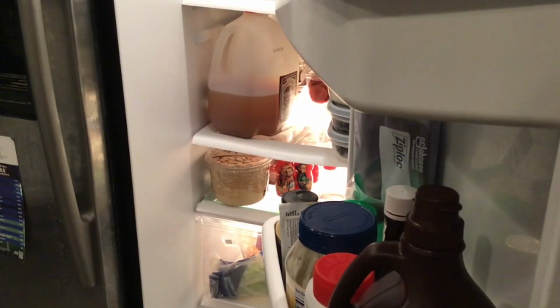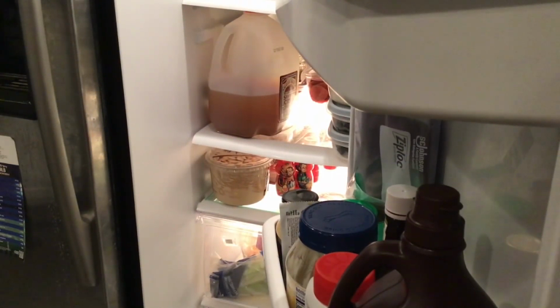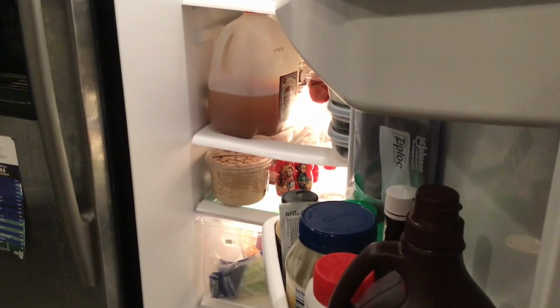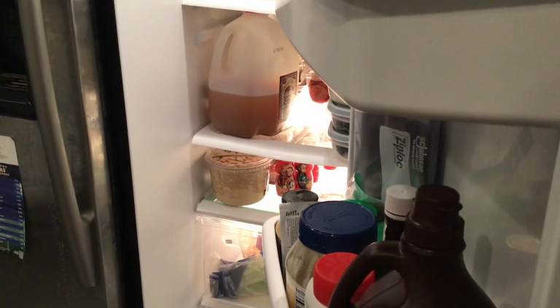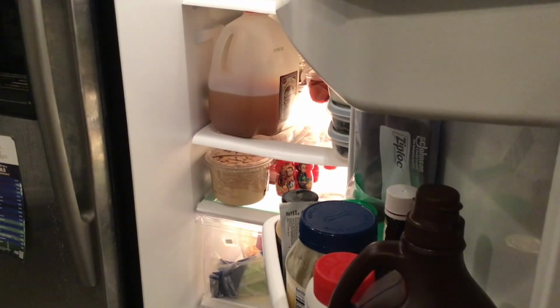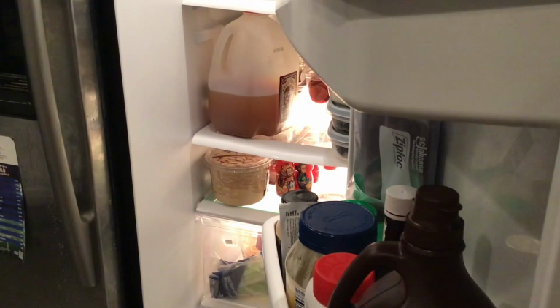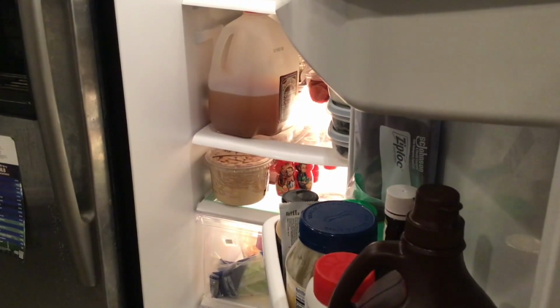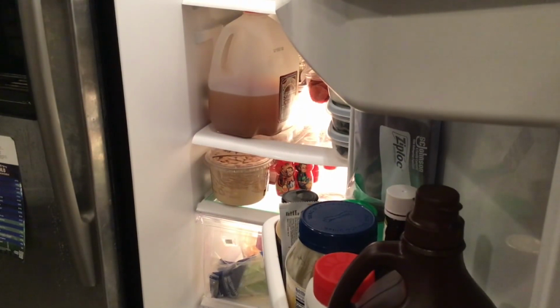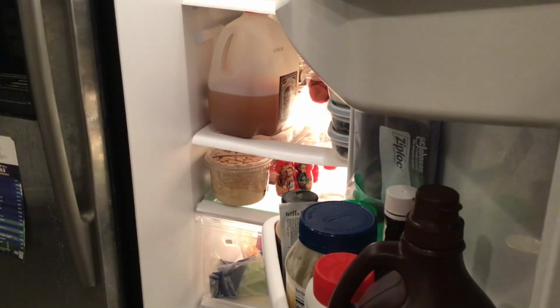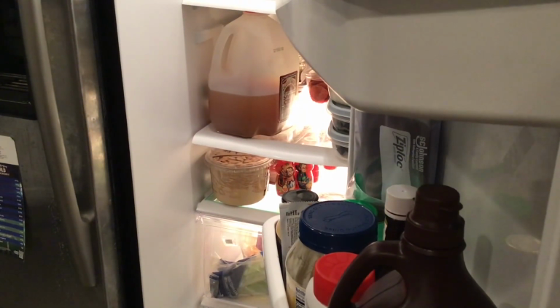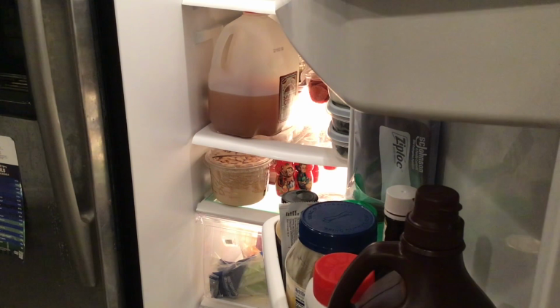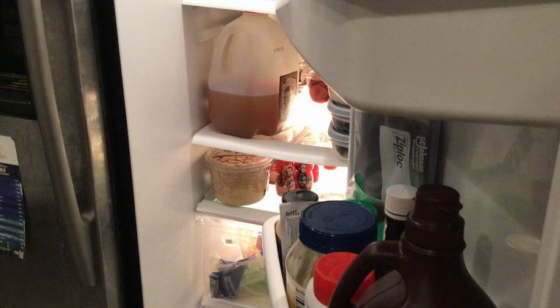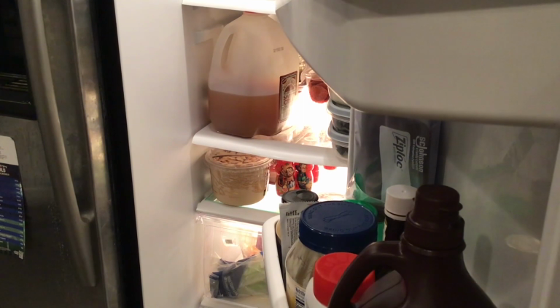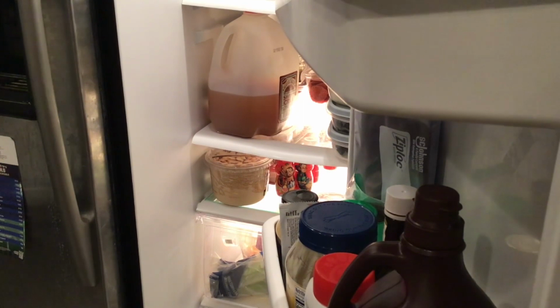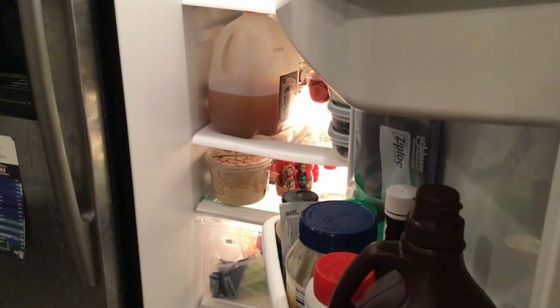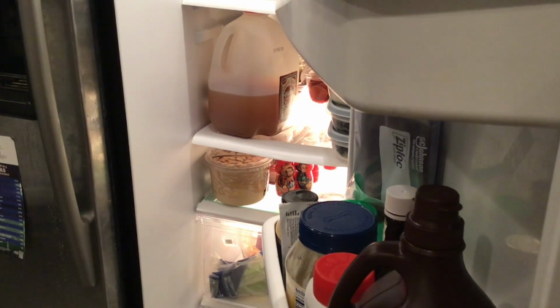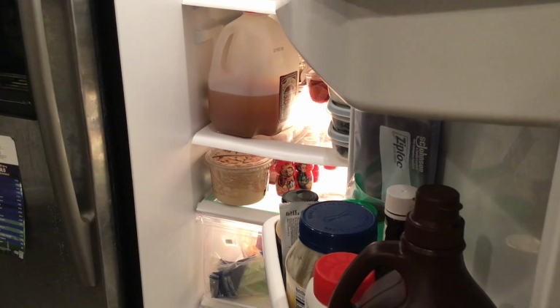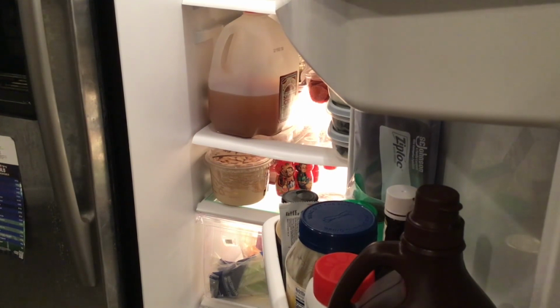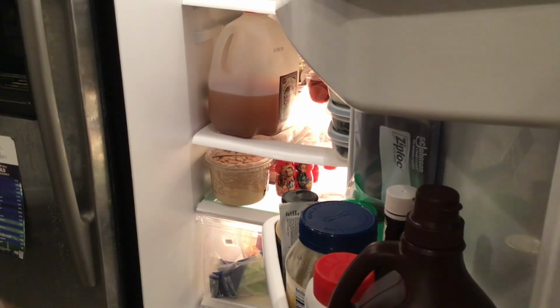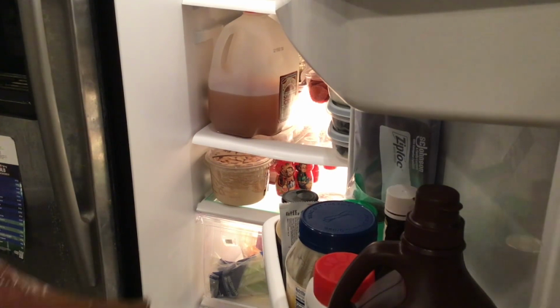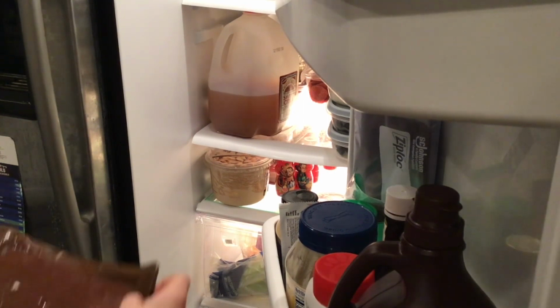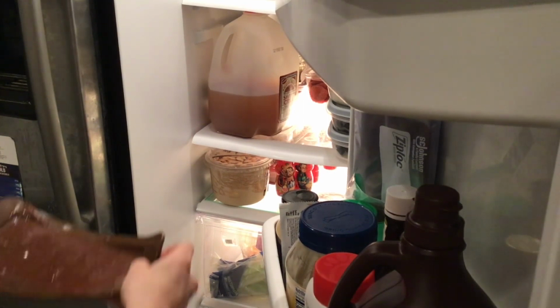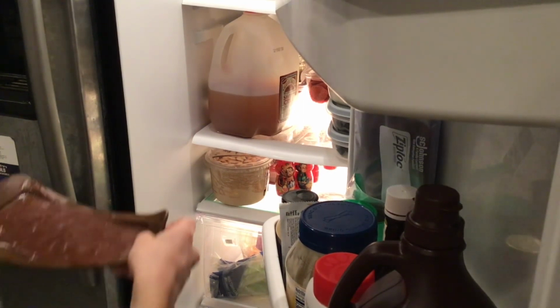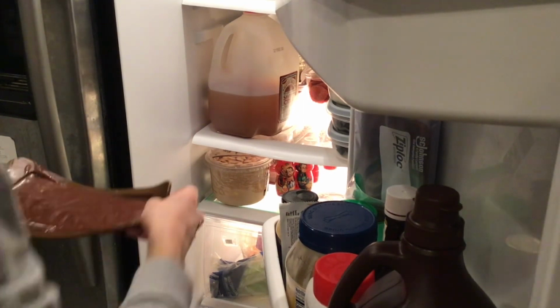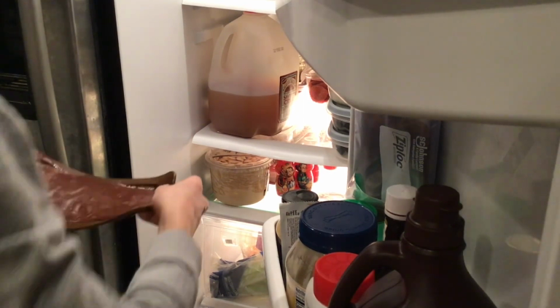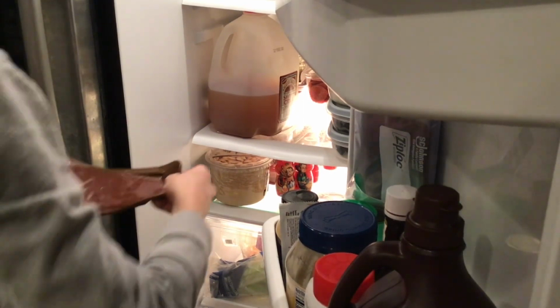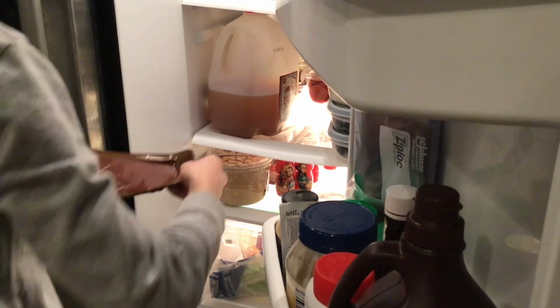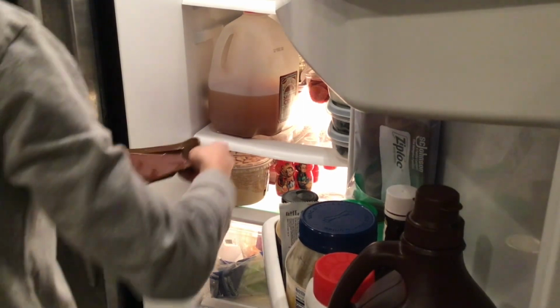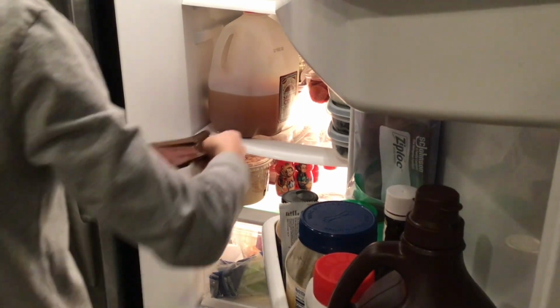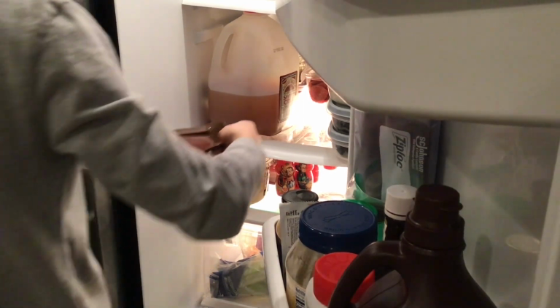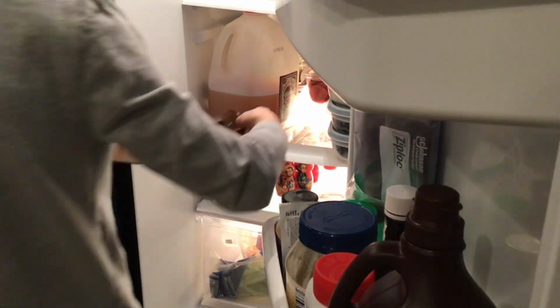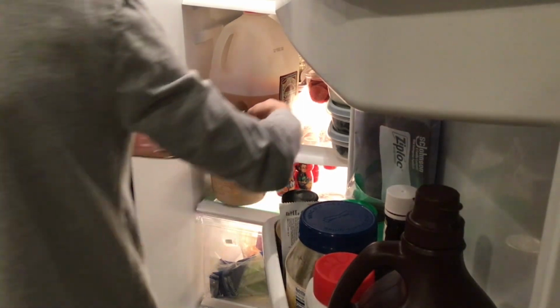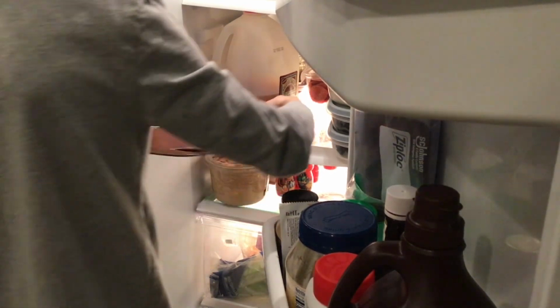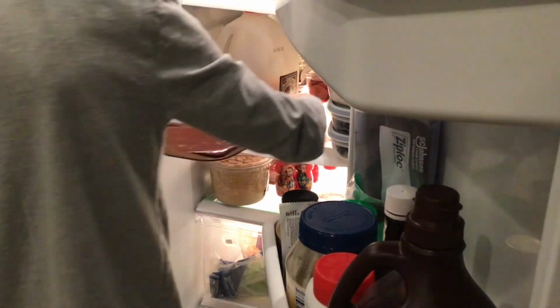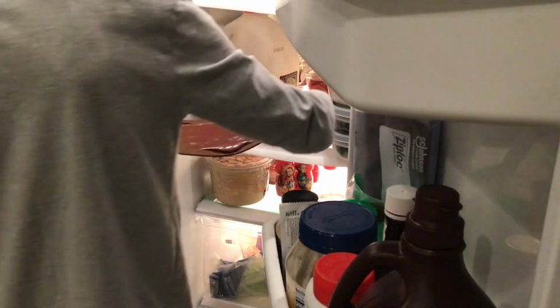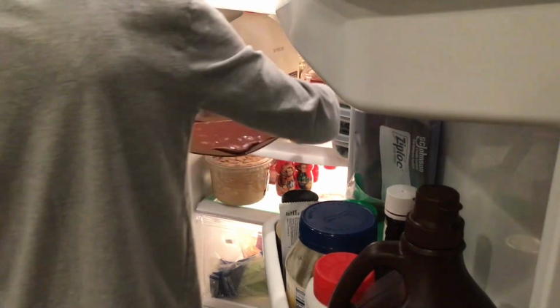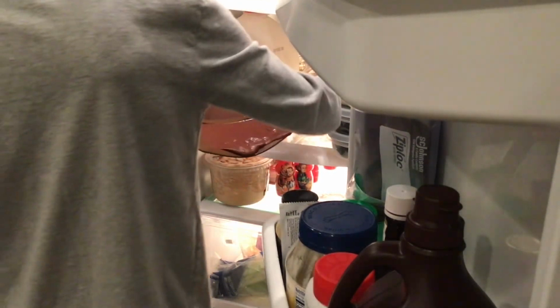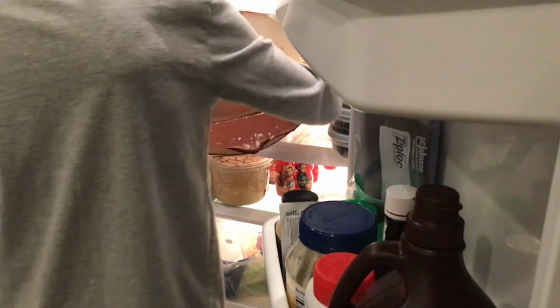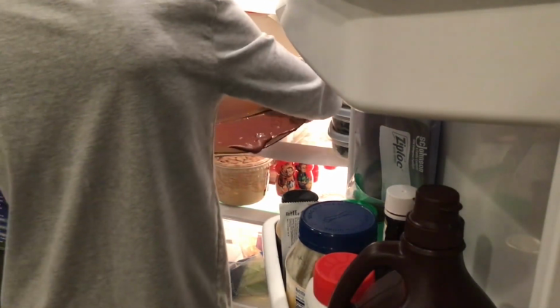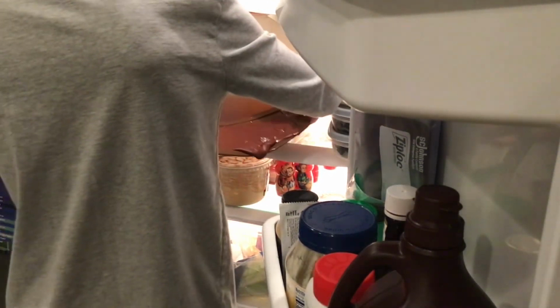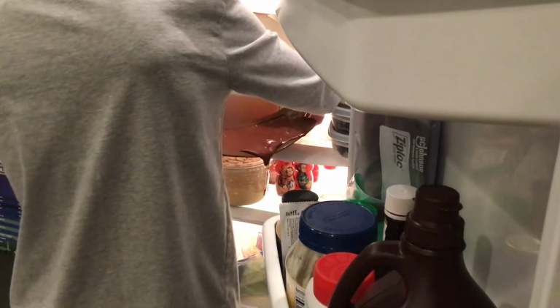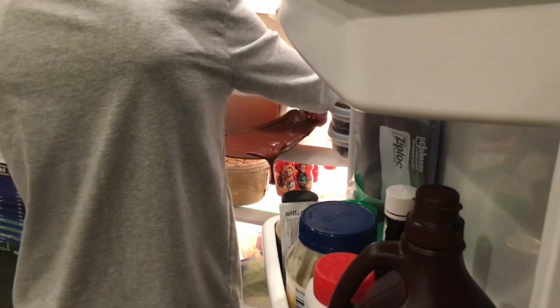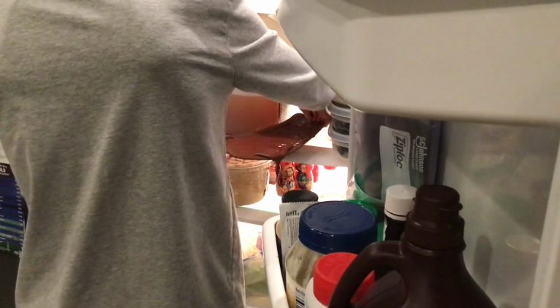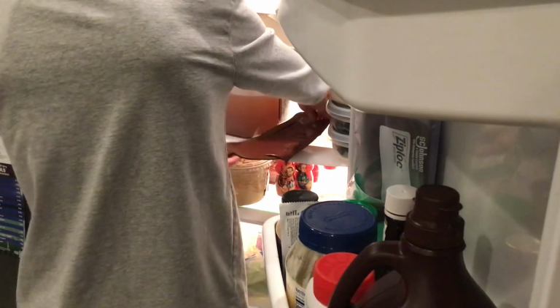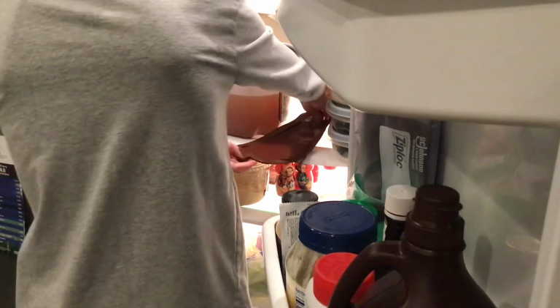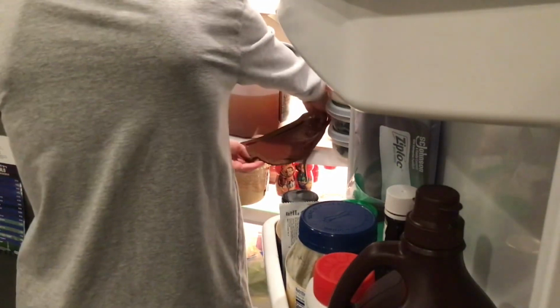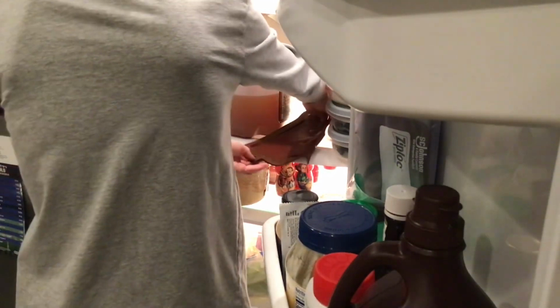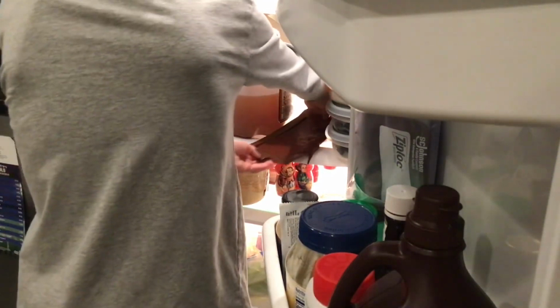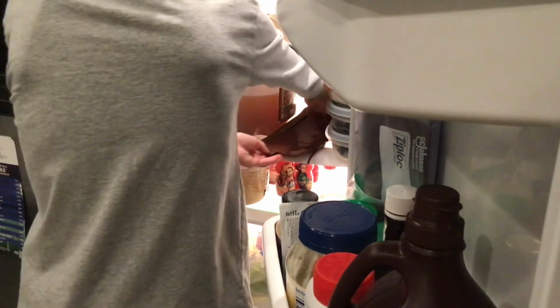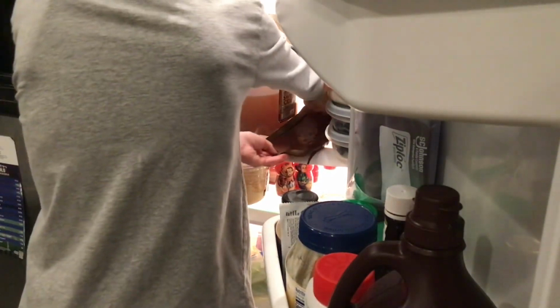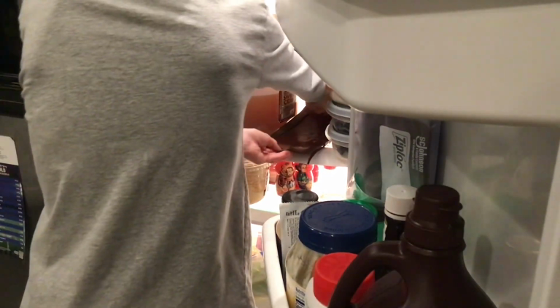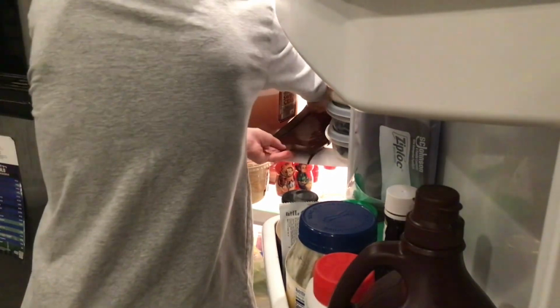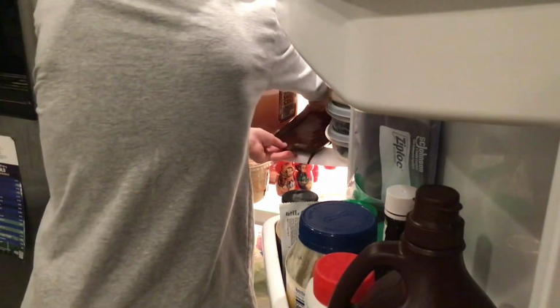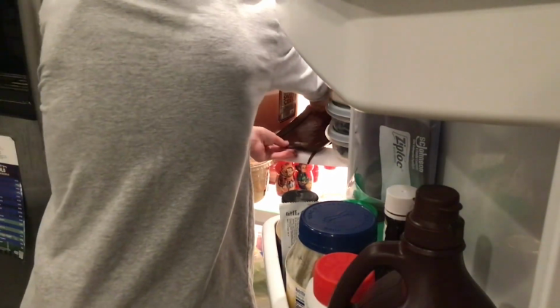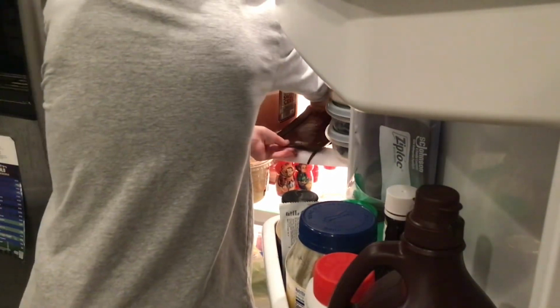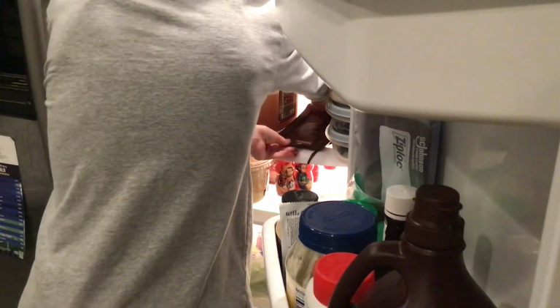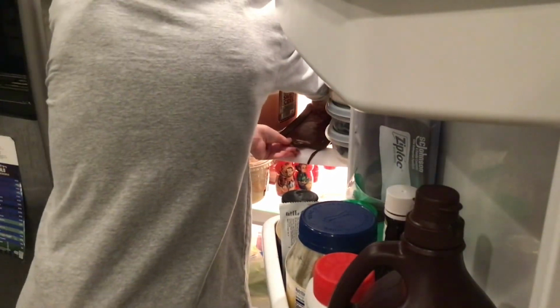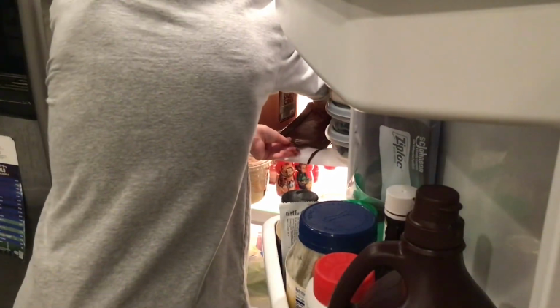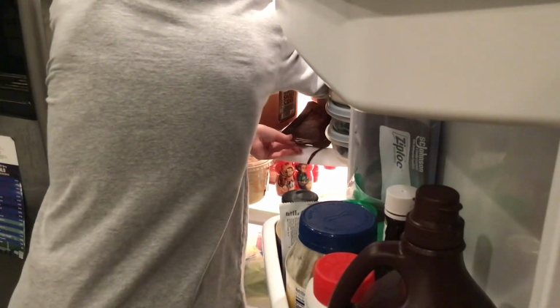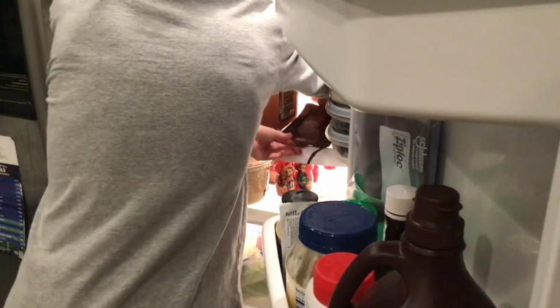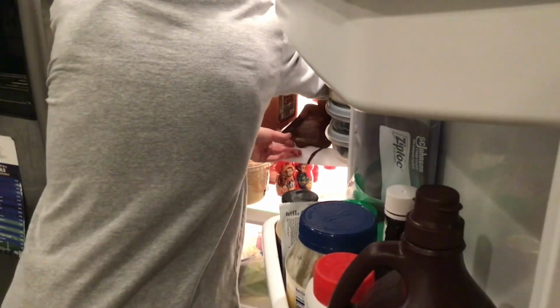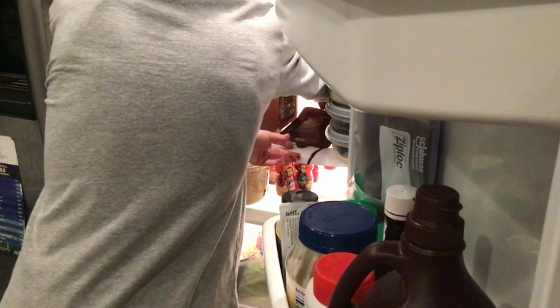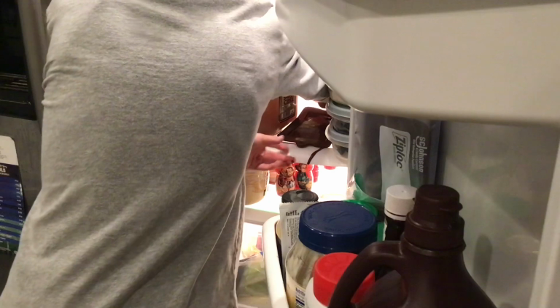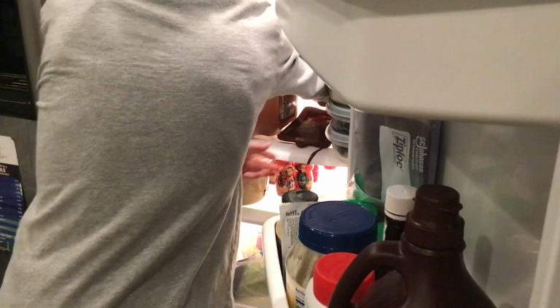Then you have to put it in your fridge overnight and do not disturb it.